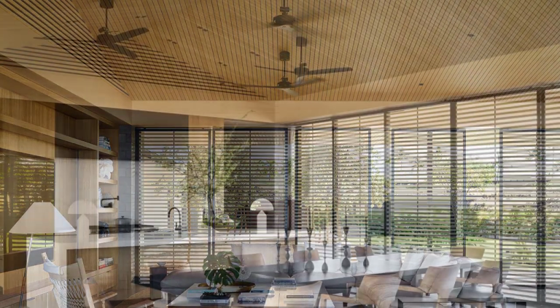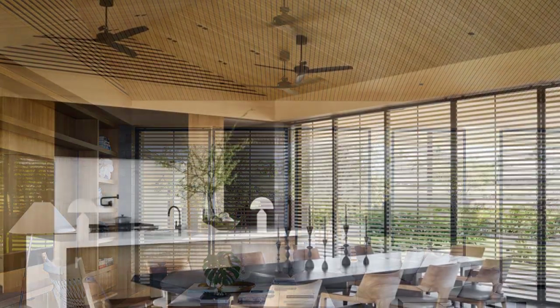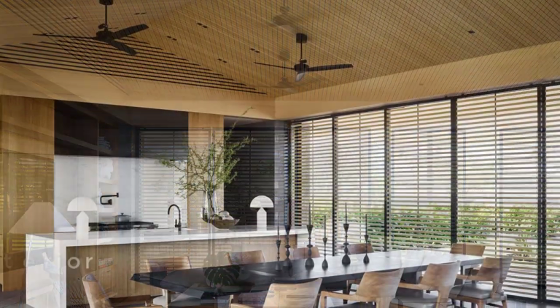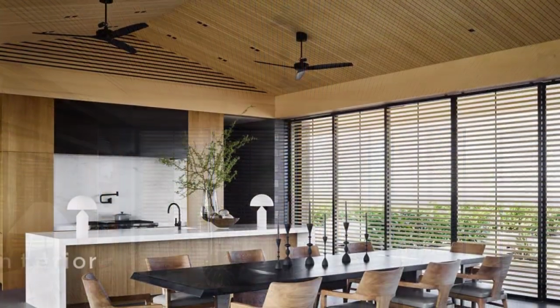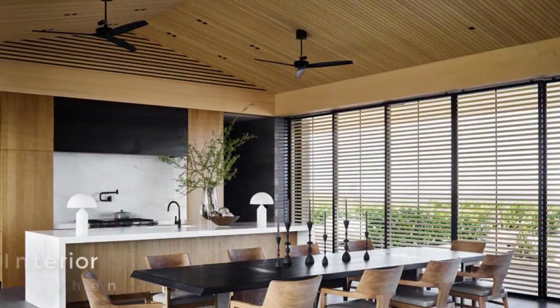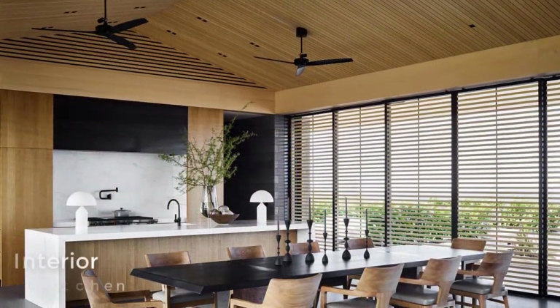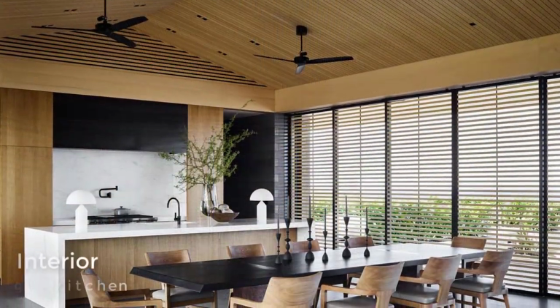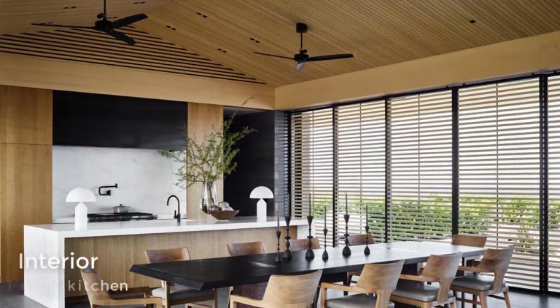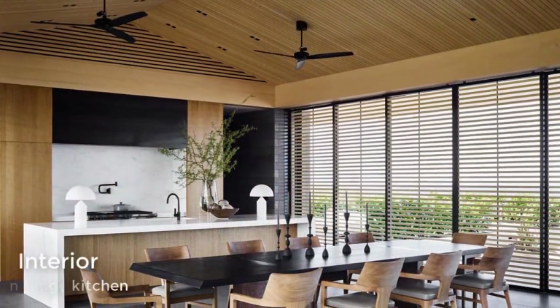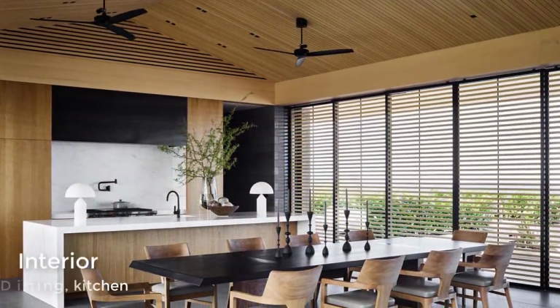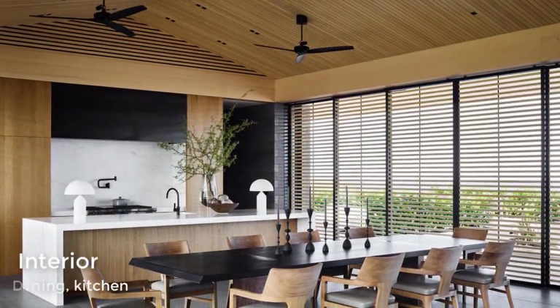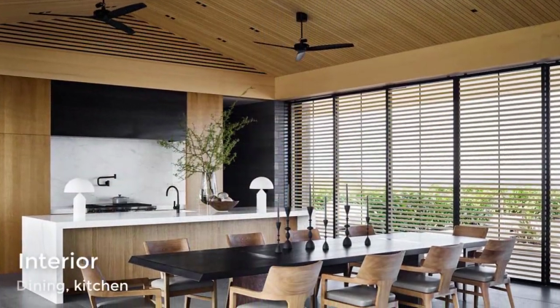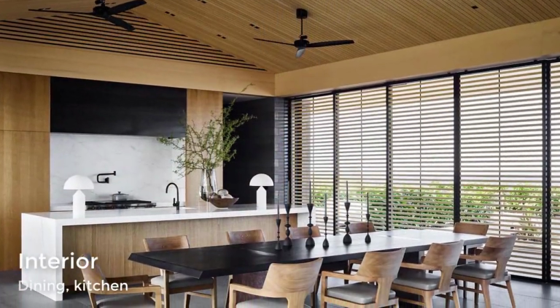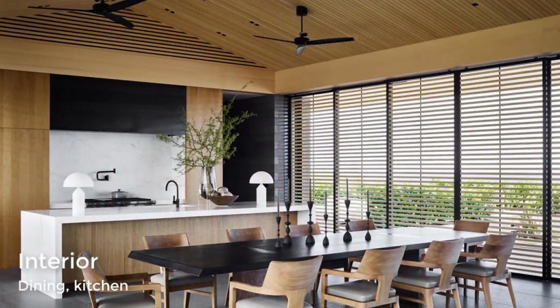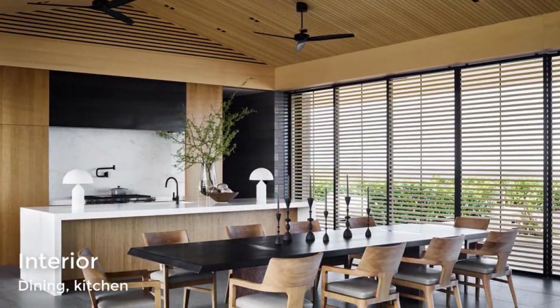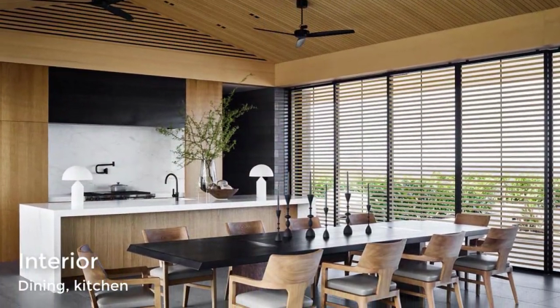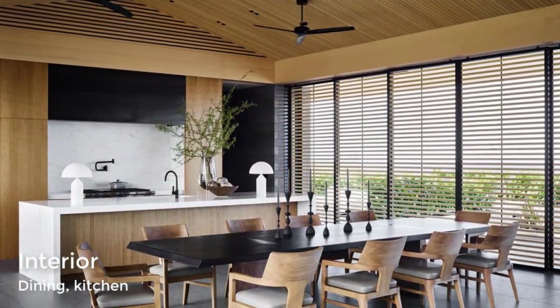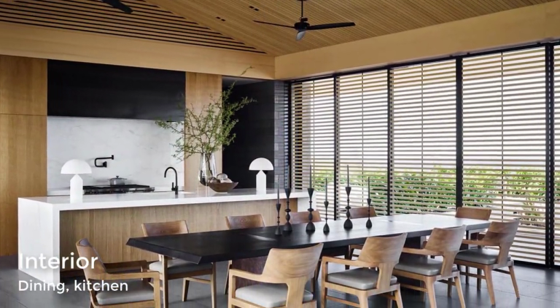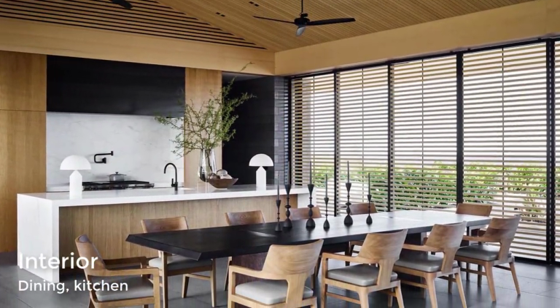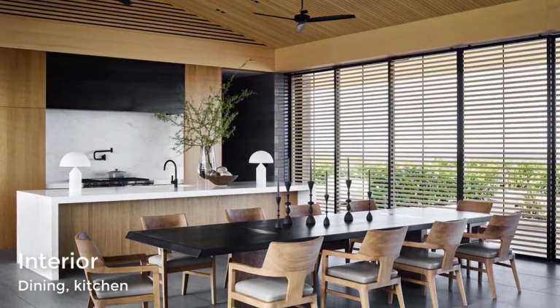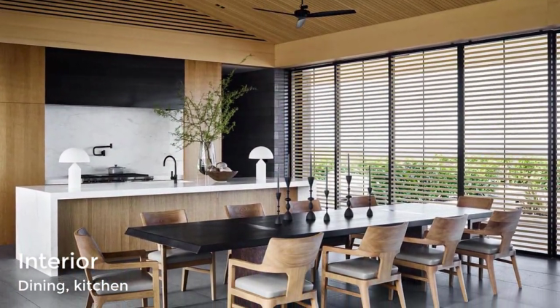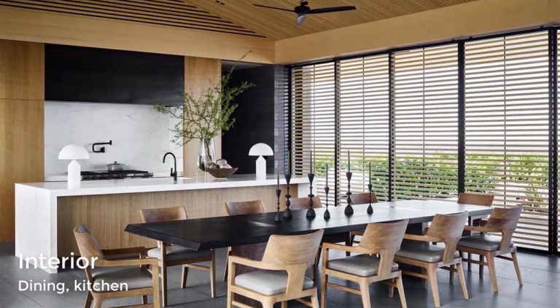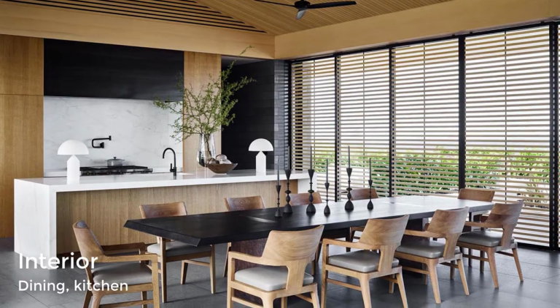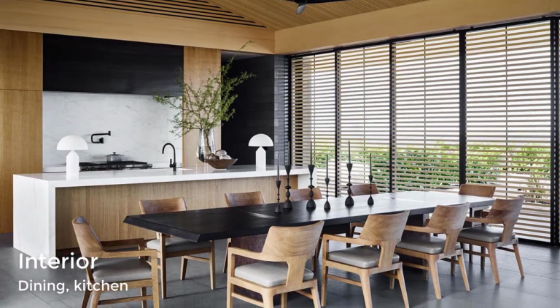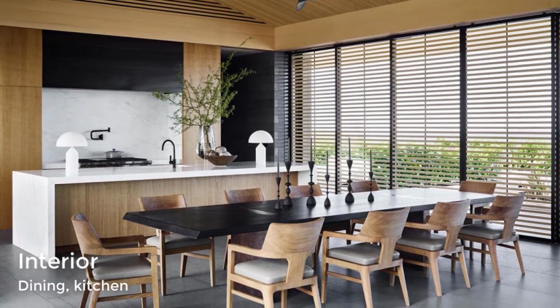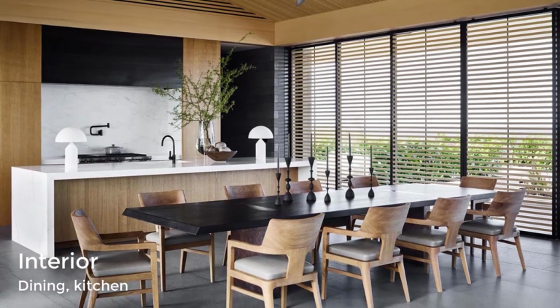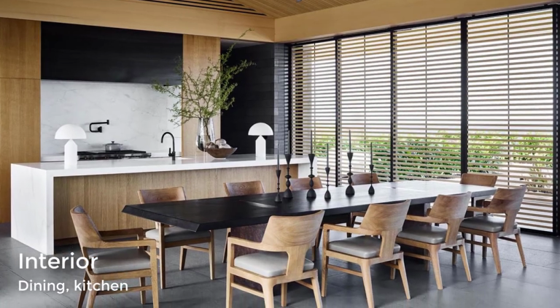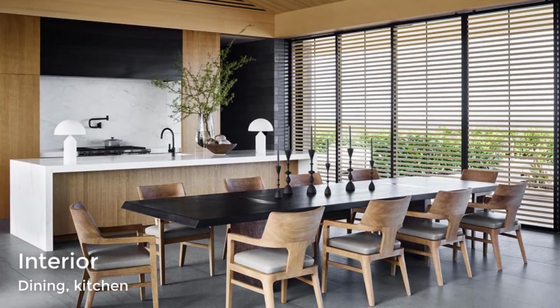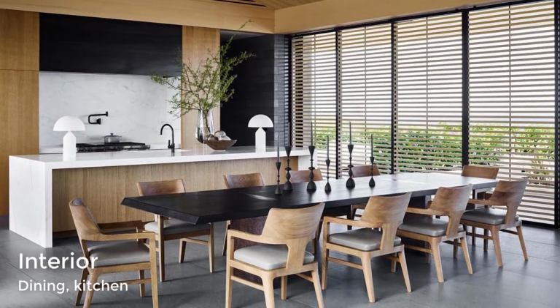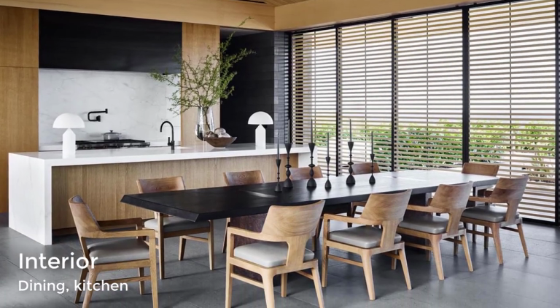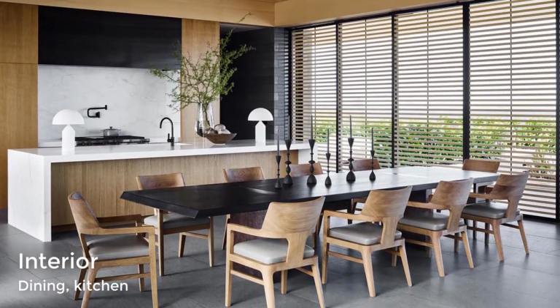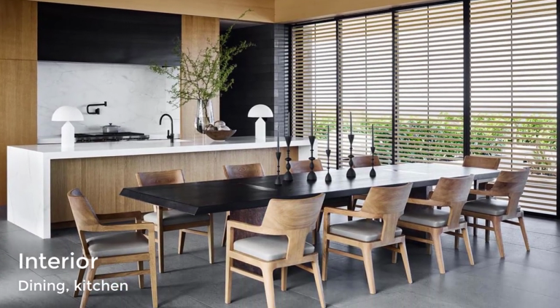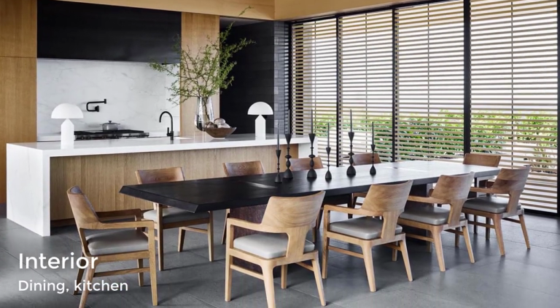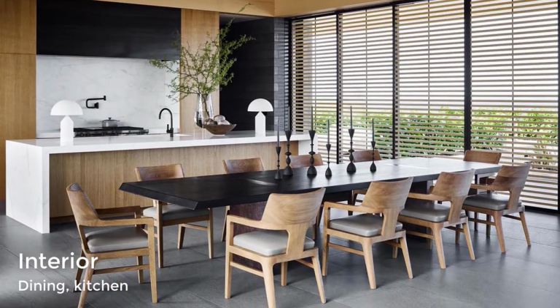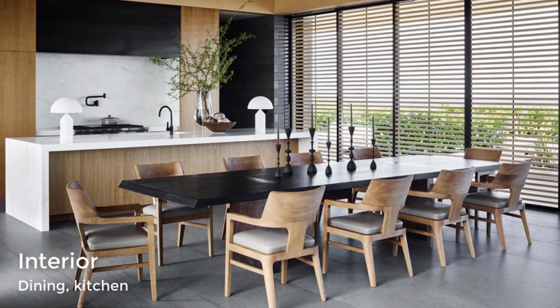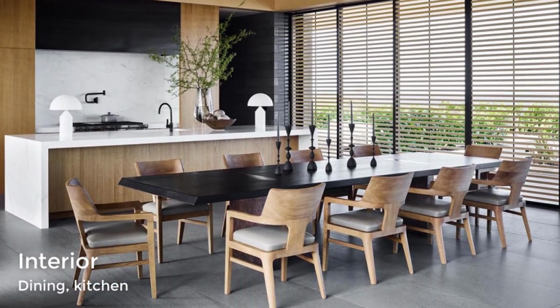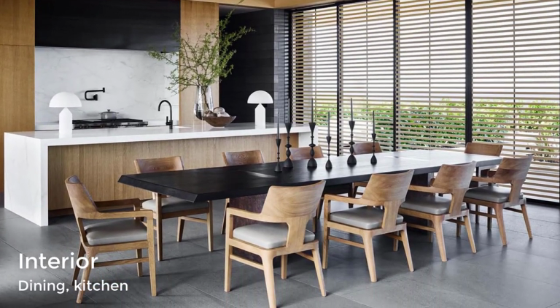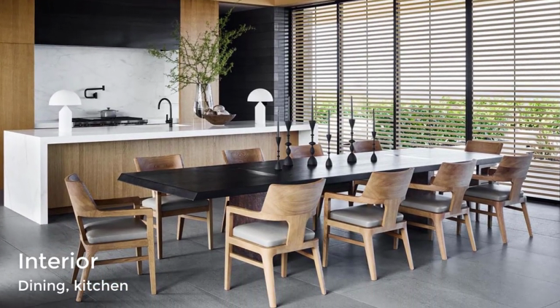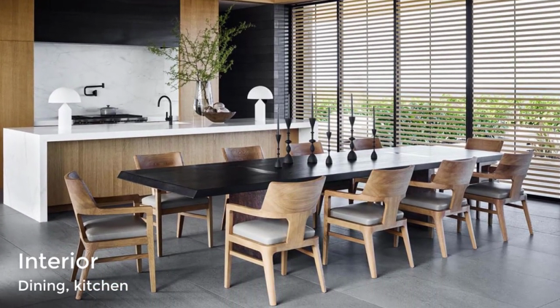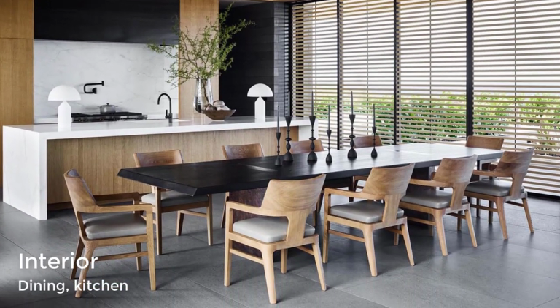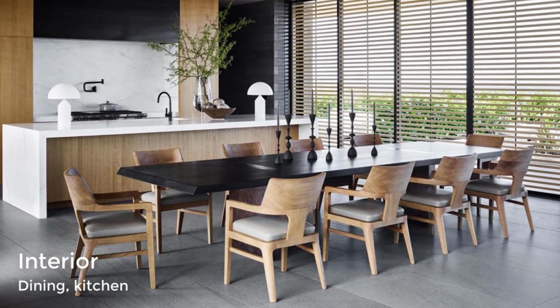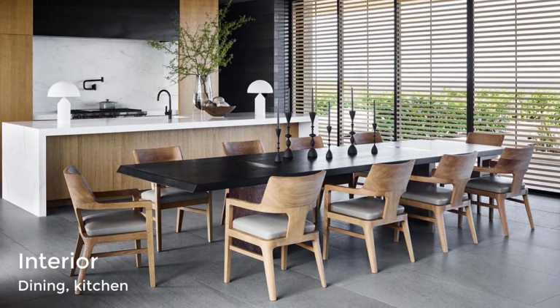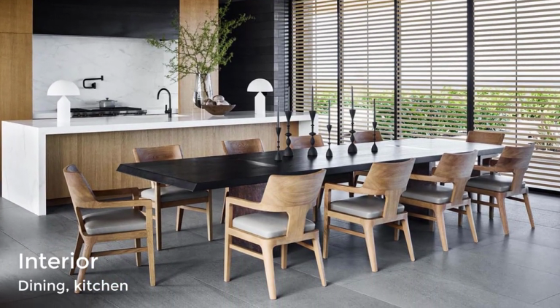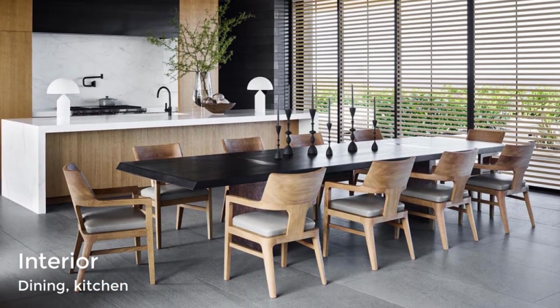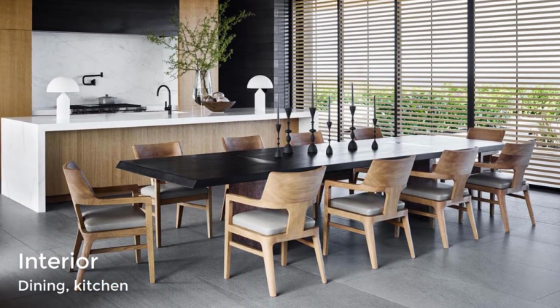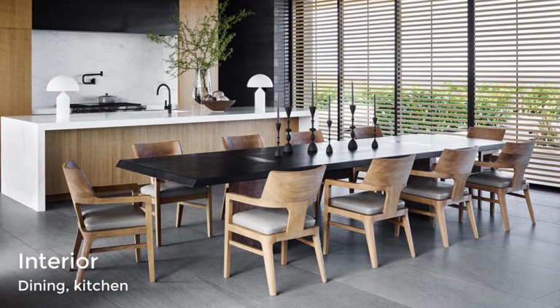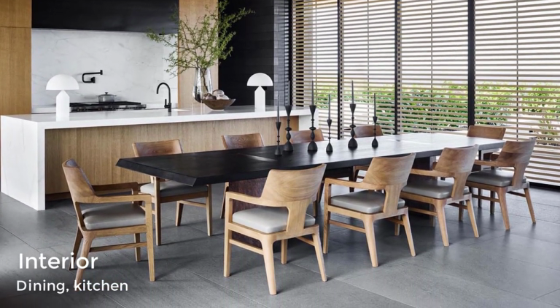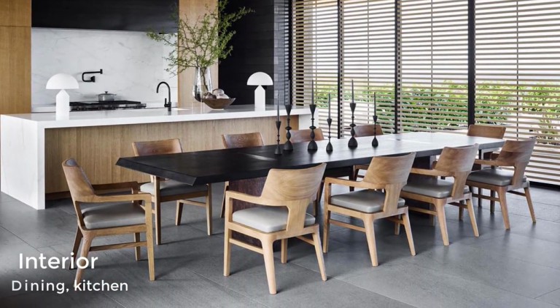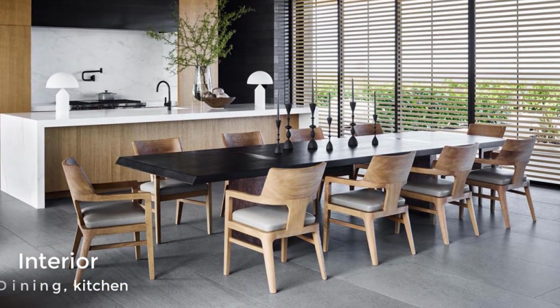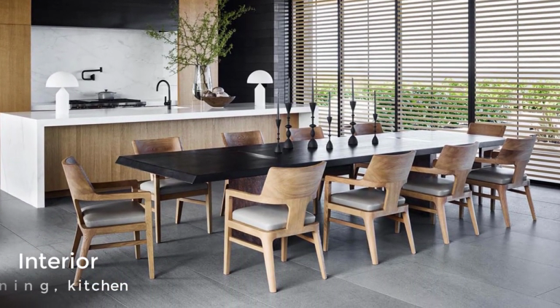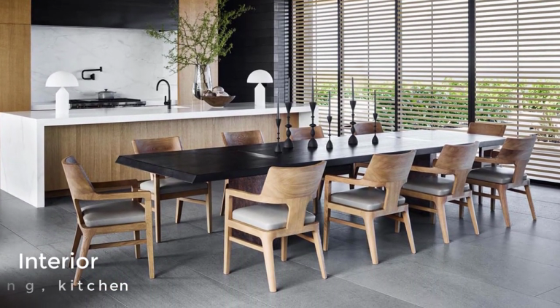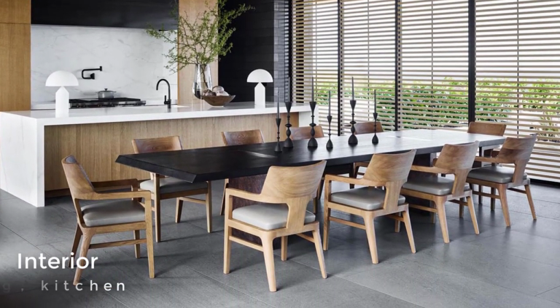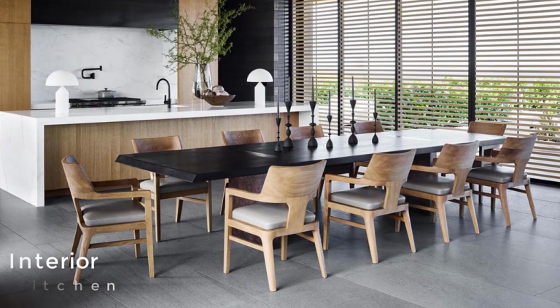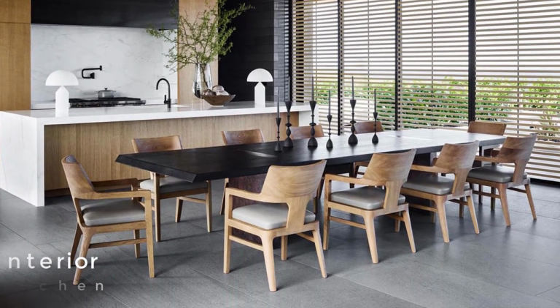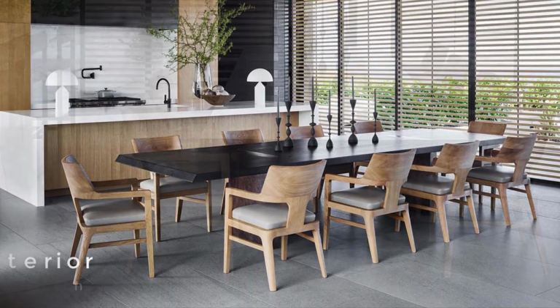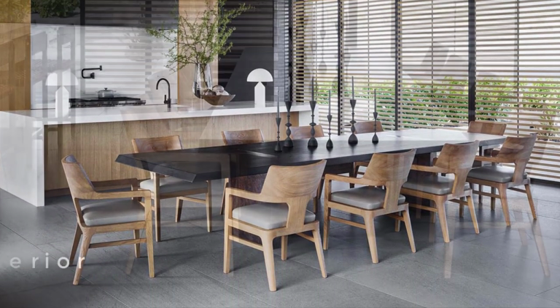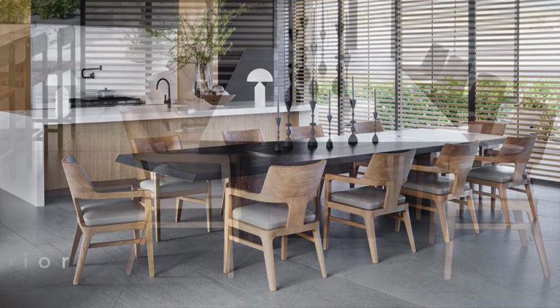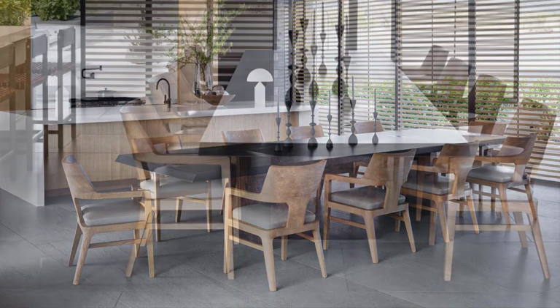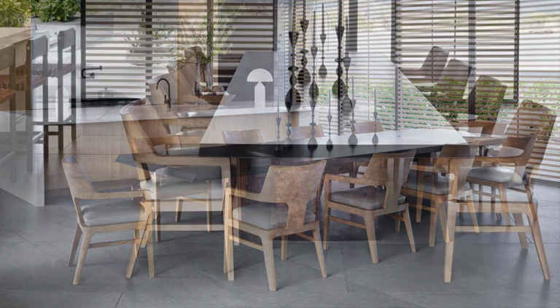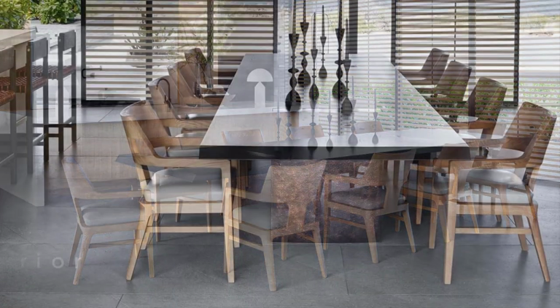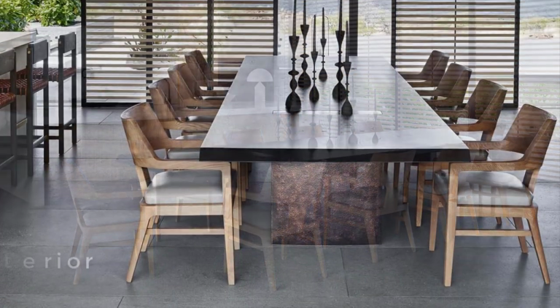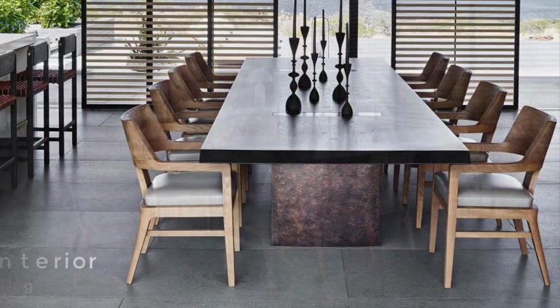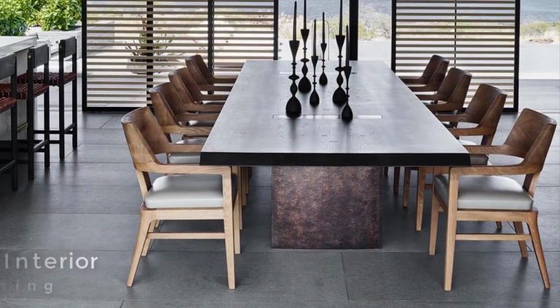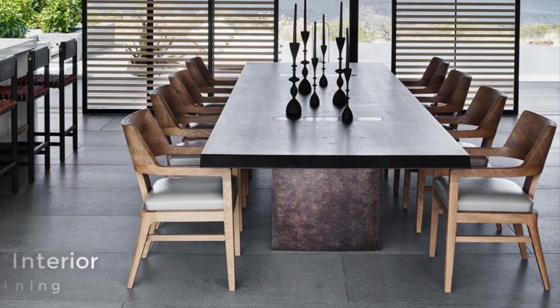The dining room separates the sitting area and the living room from the kitchen and includes a large dark table that's surrounded by eight lighter wood chairs.